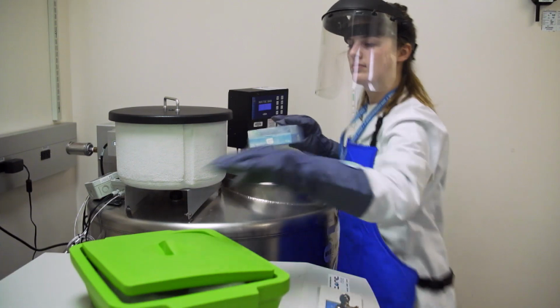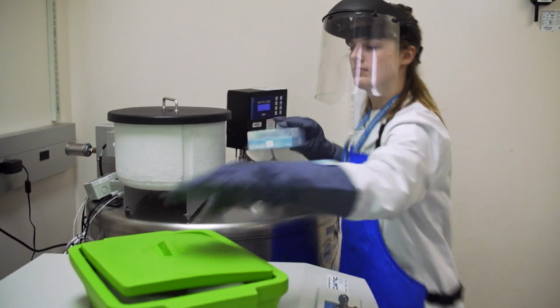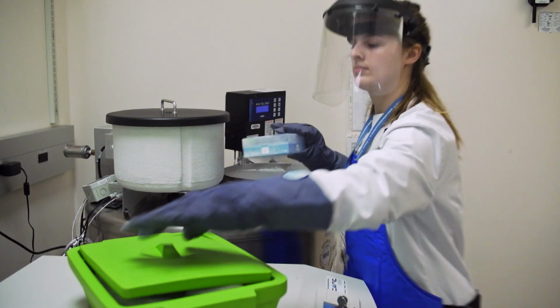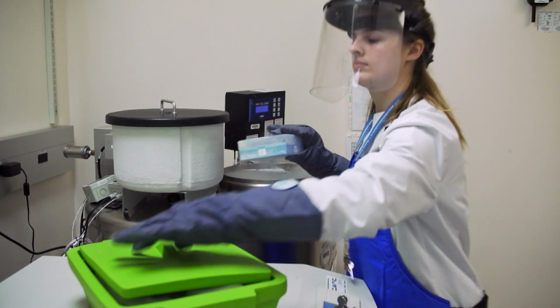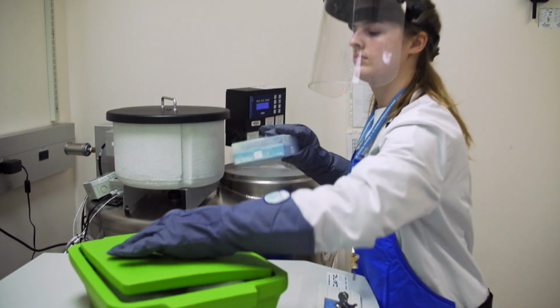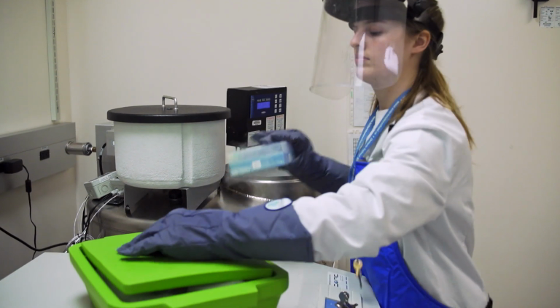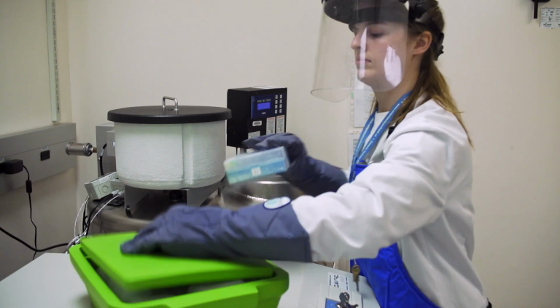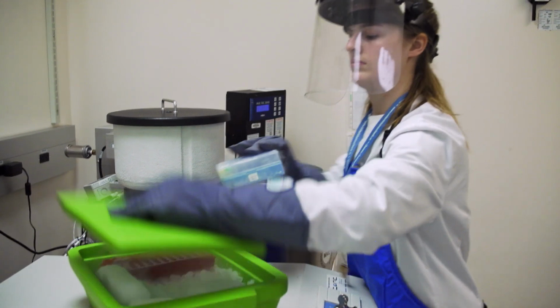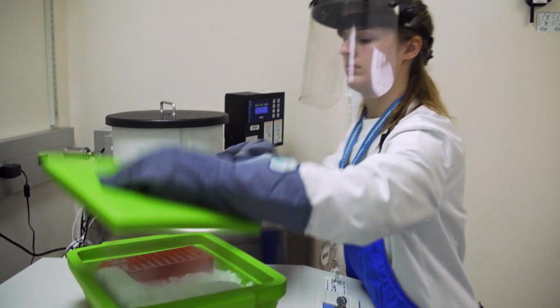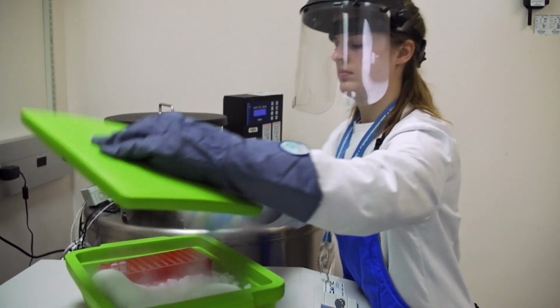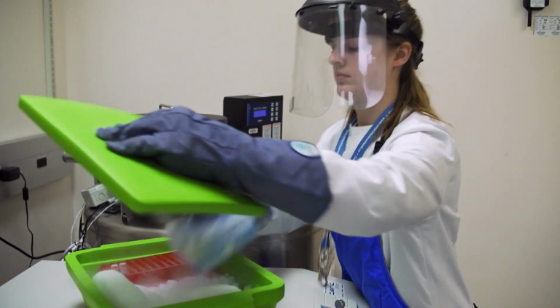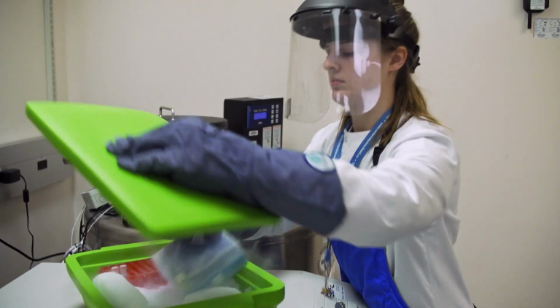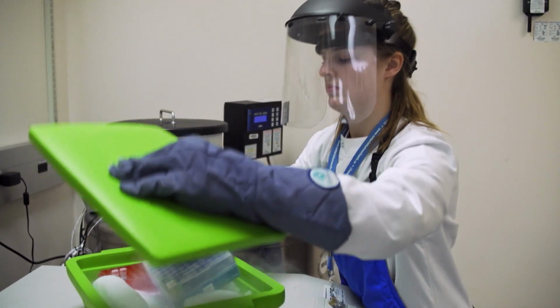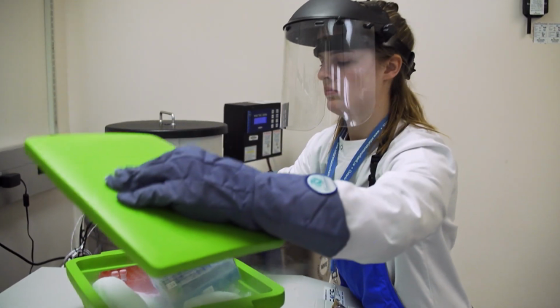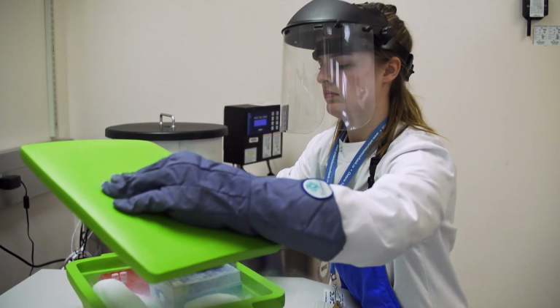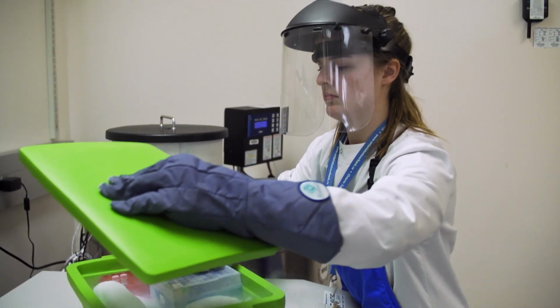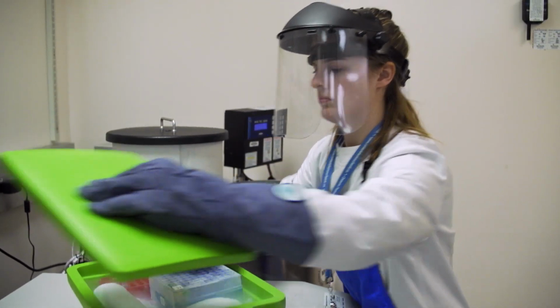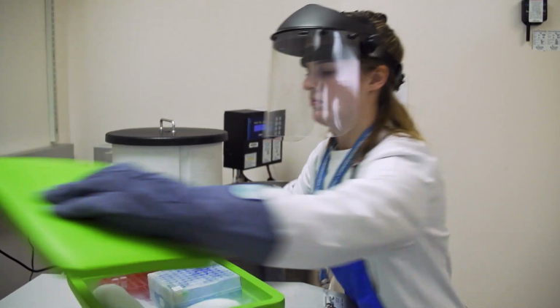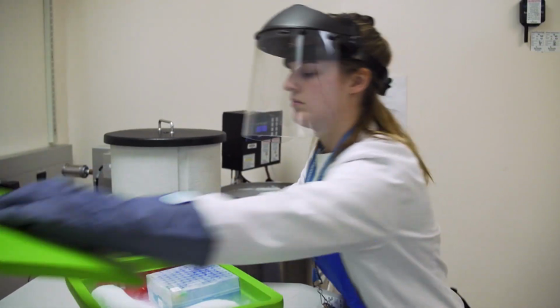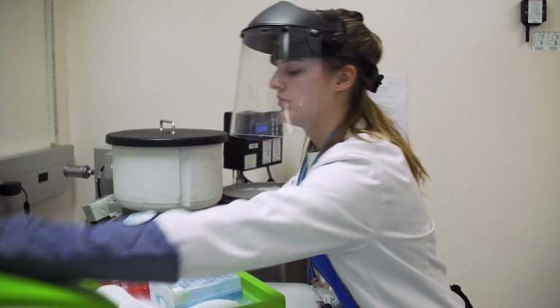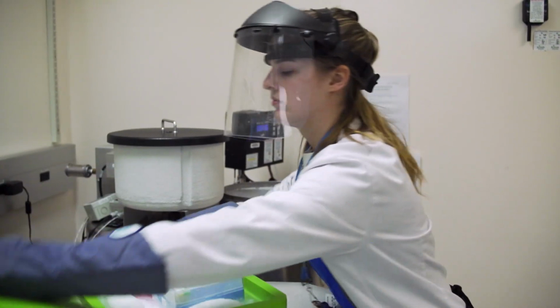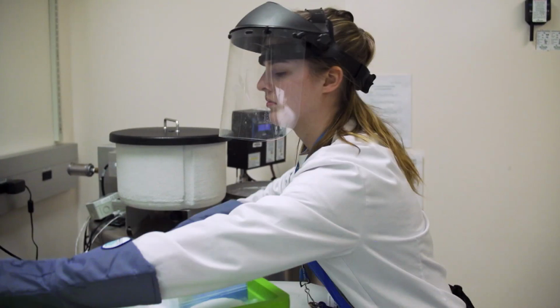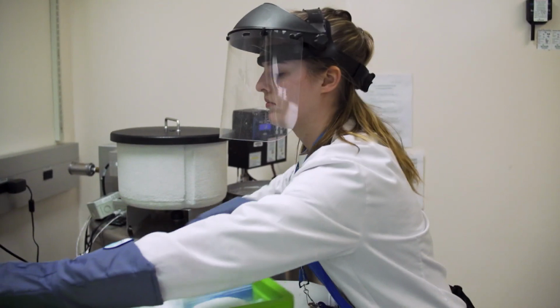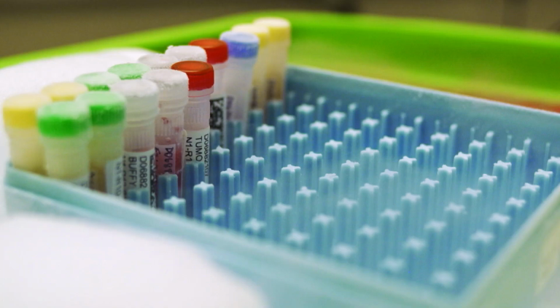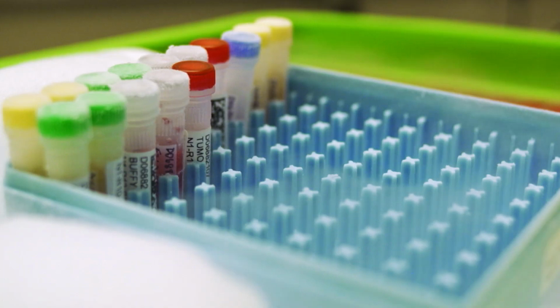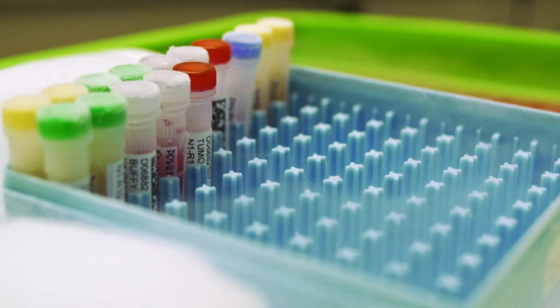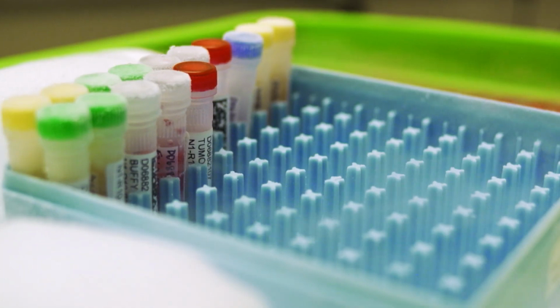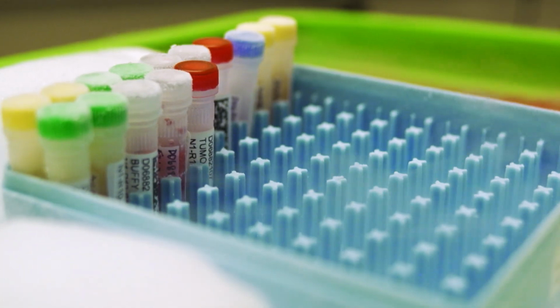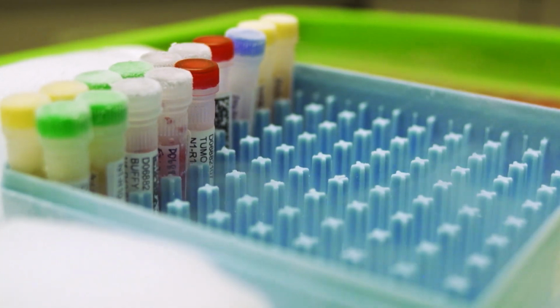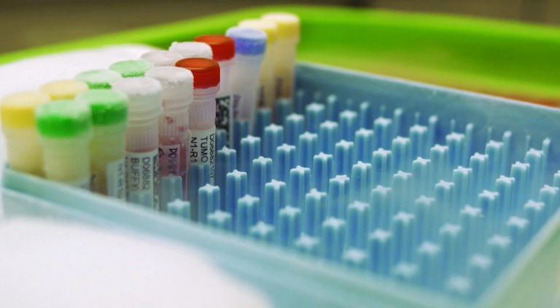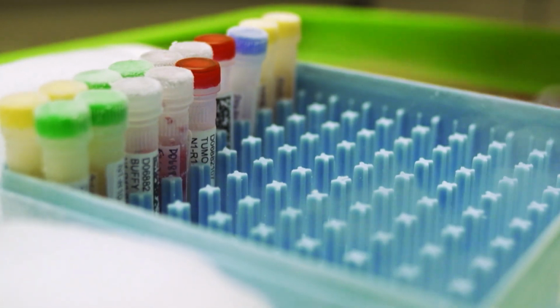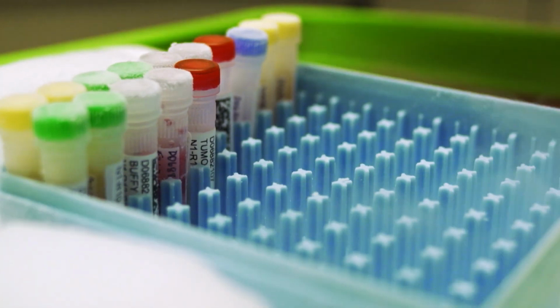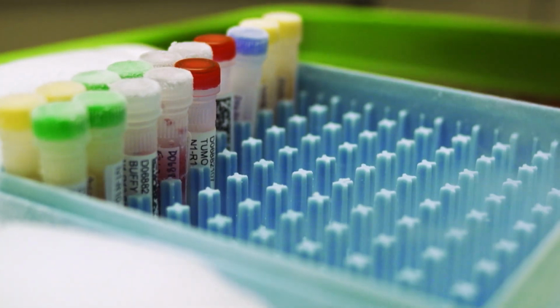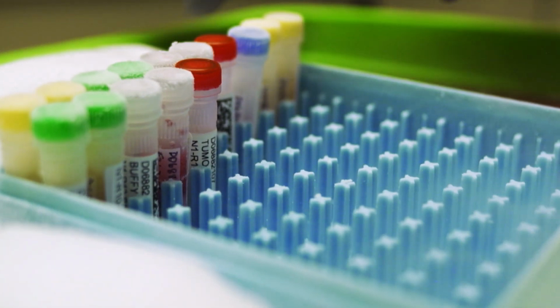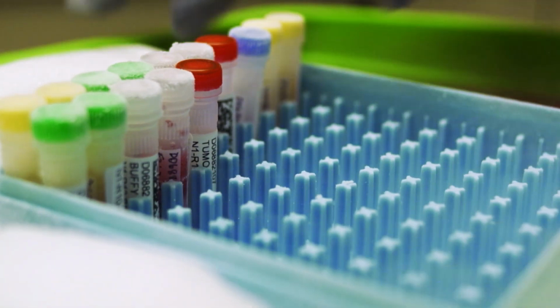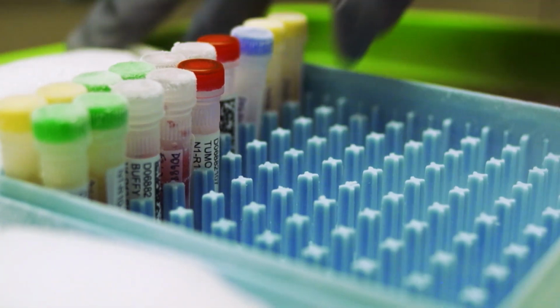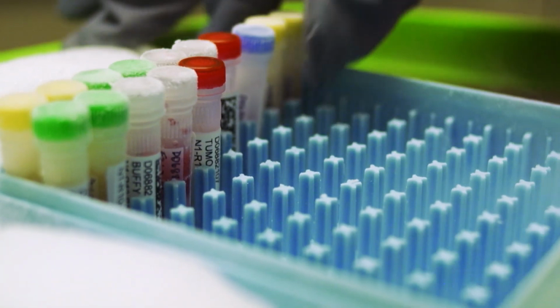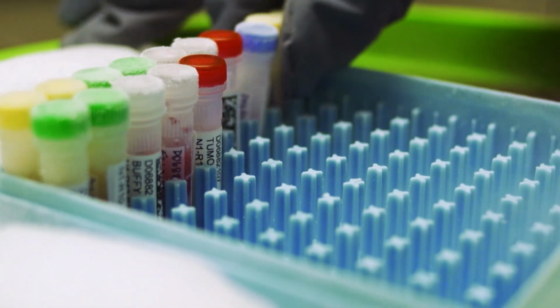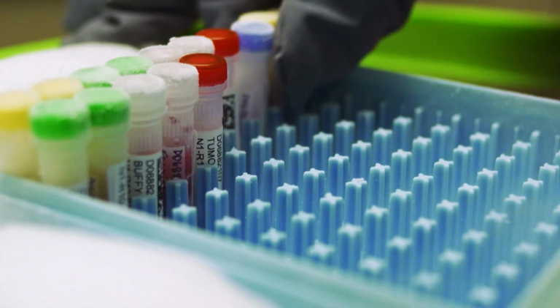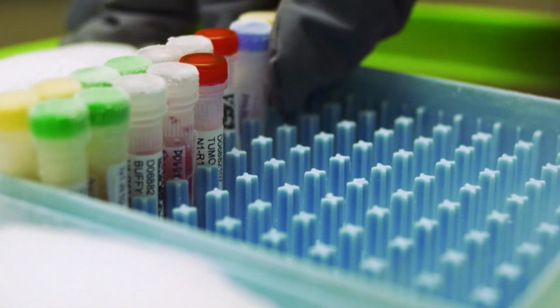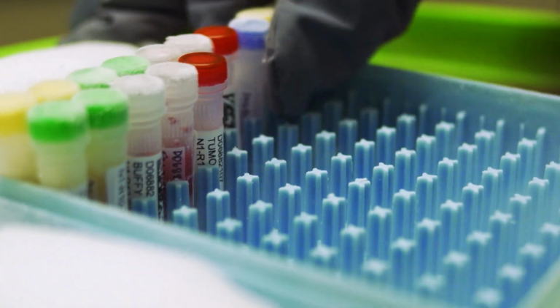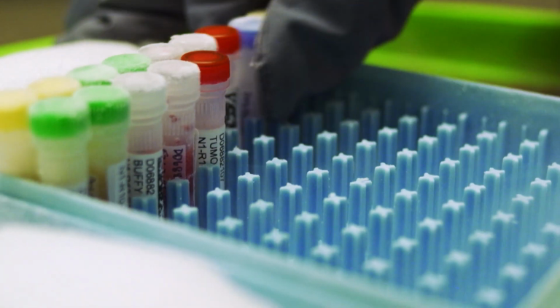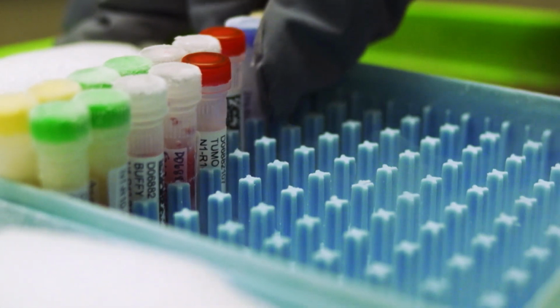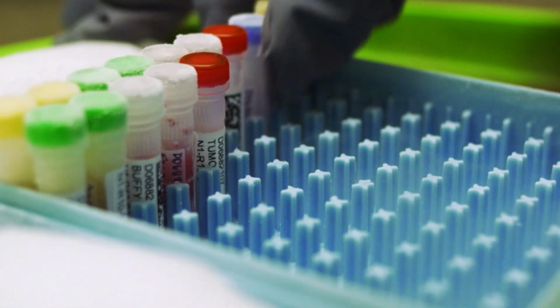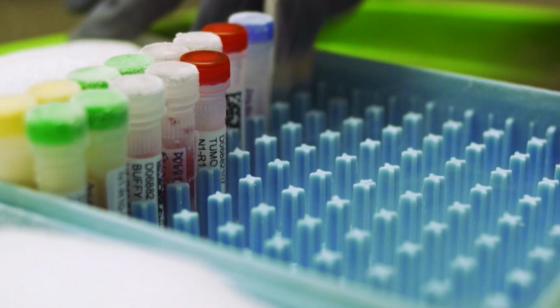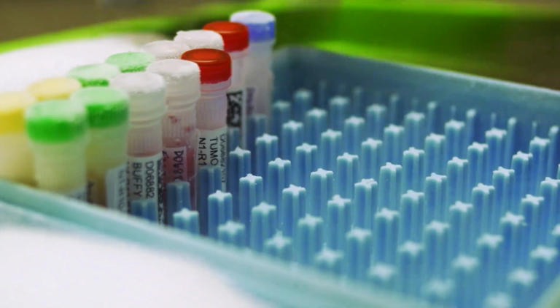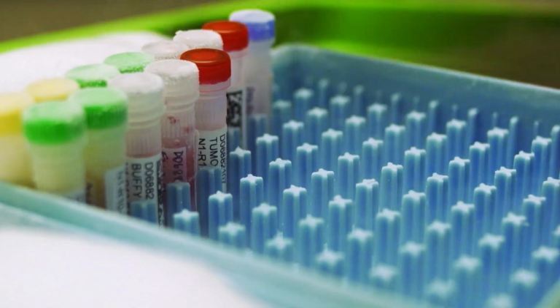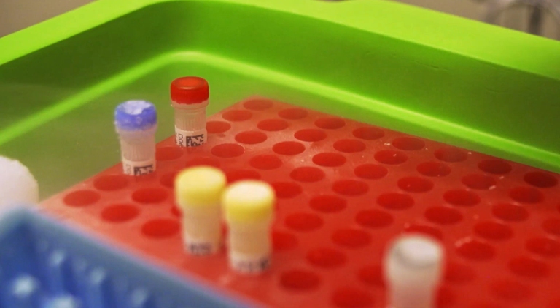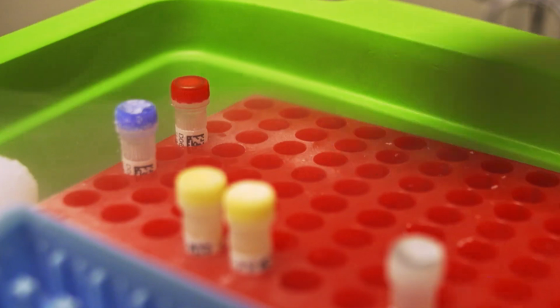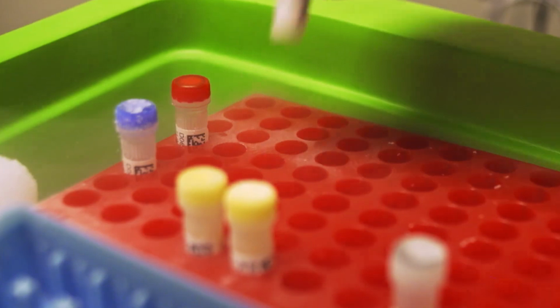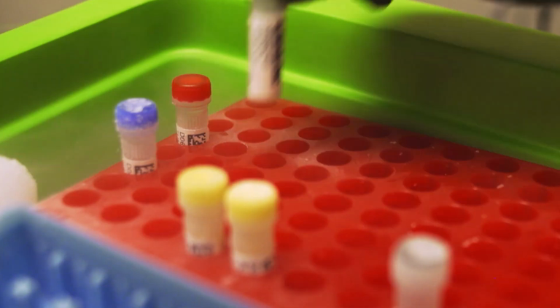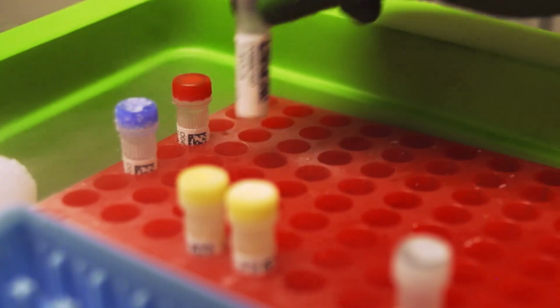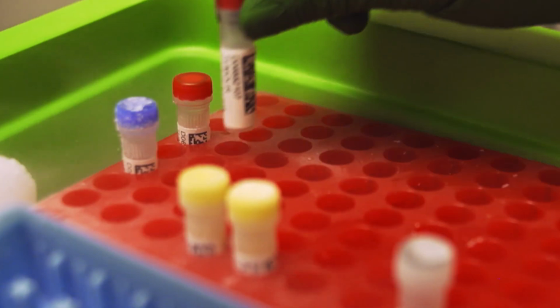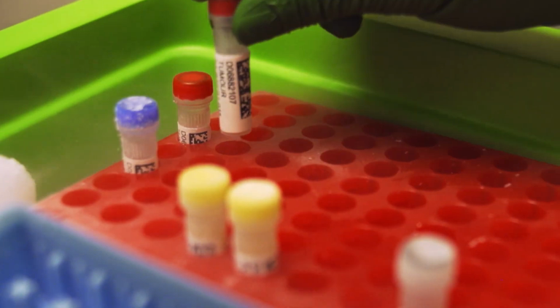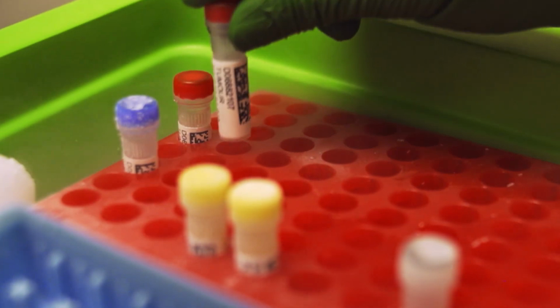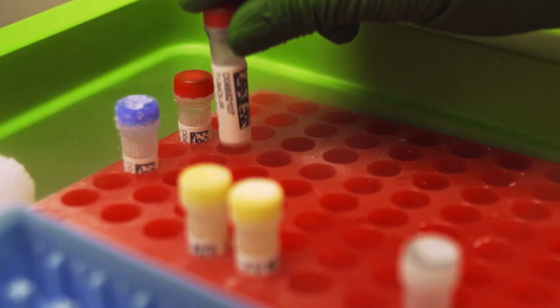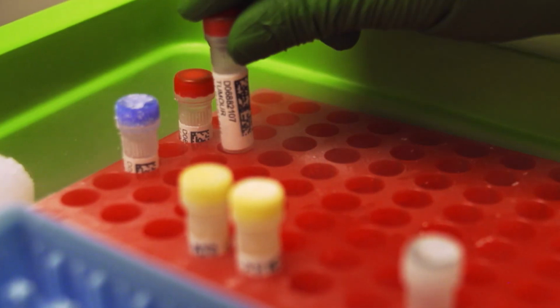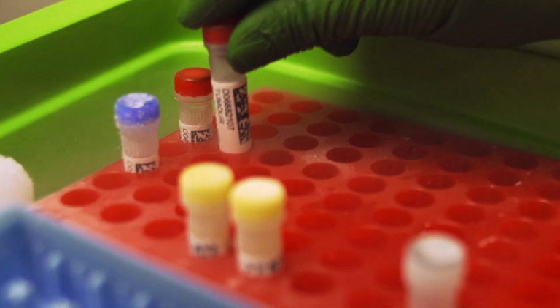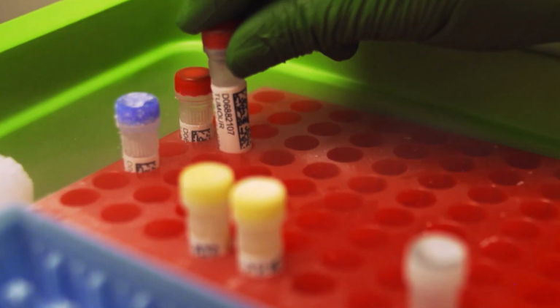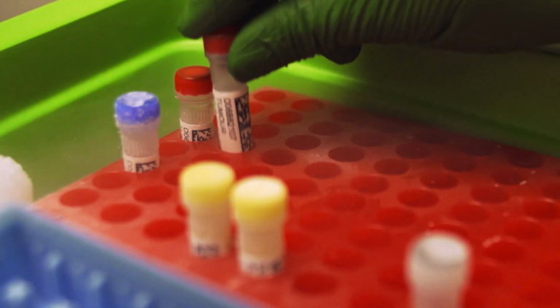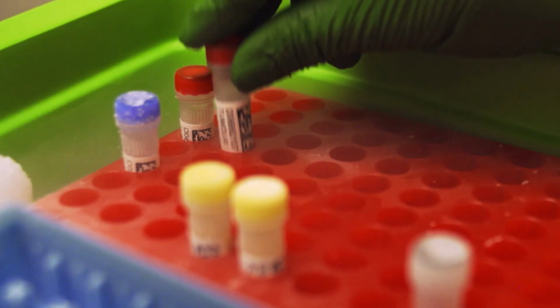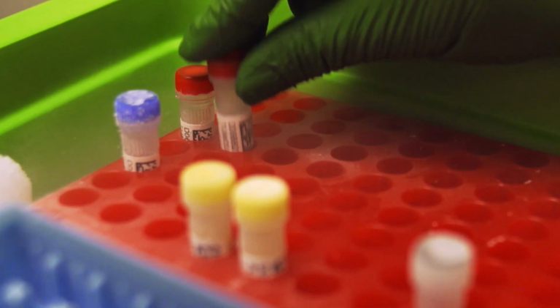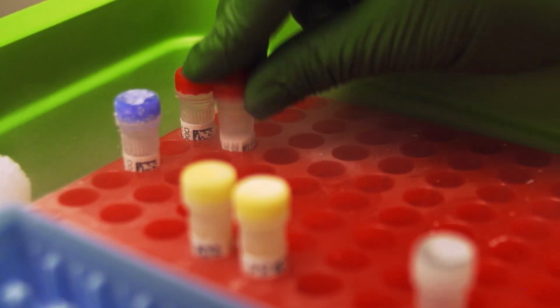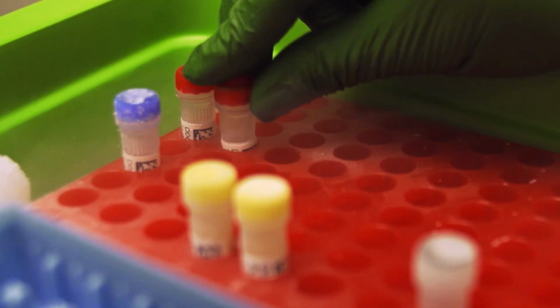The human biospecimens are quite precious. They really are the raw materials that are needed to drive forward these sophisticated studies.